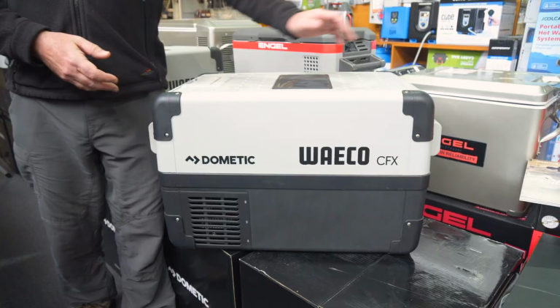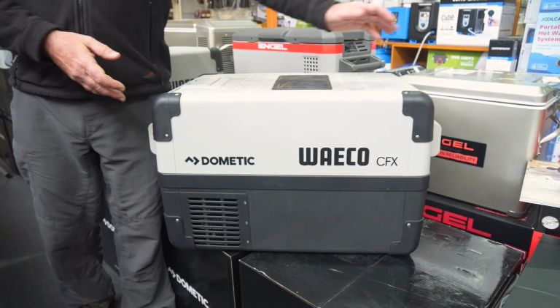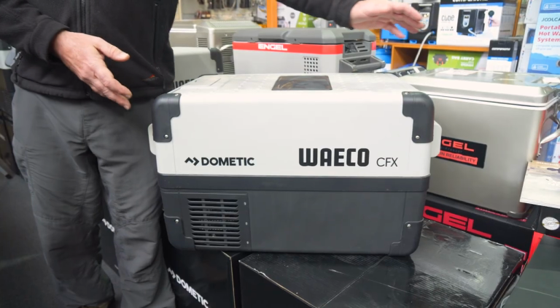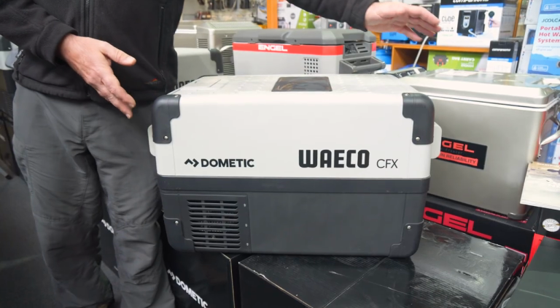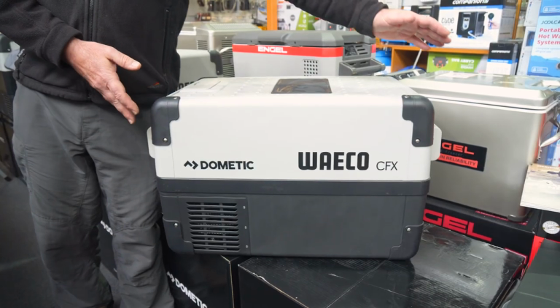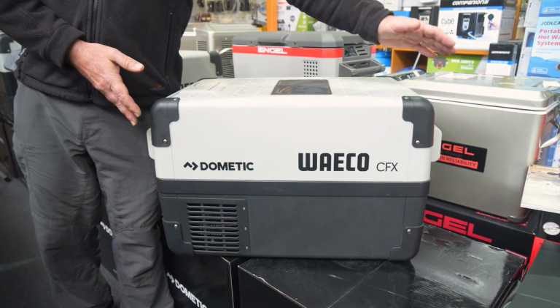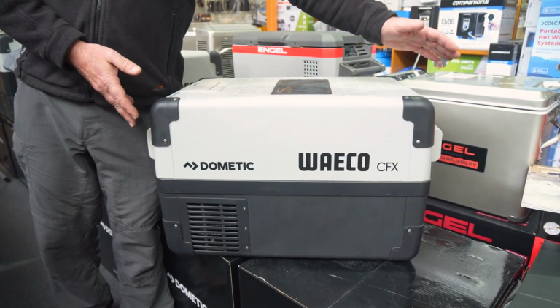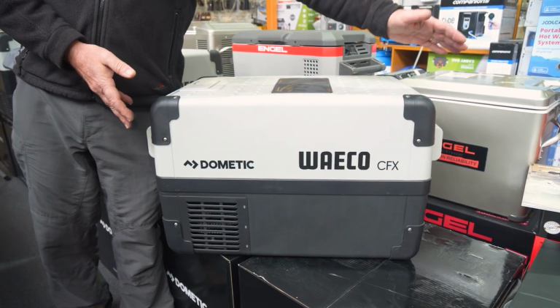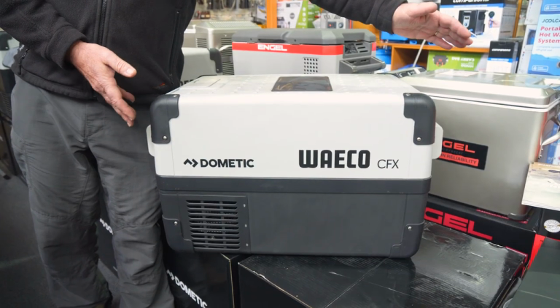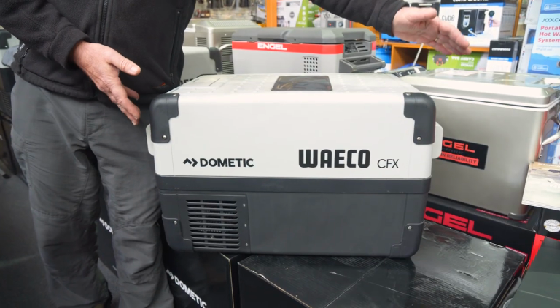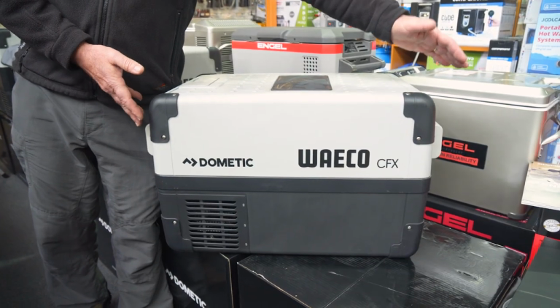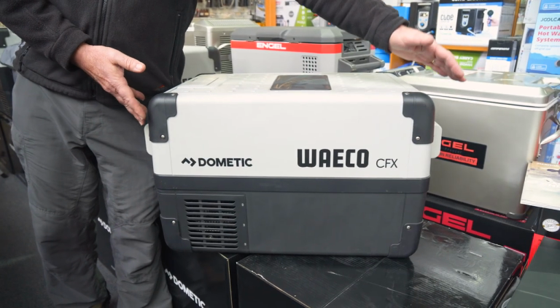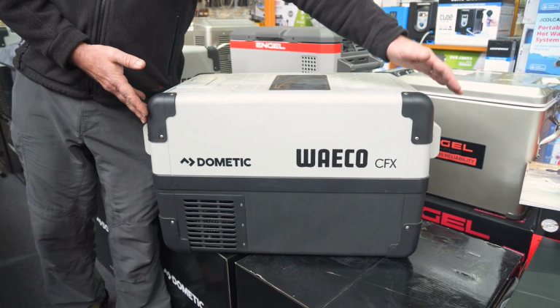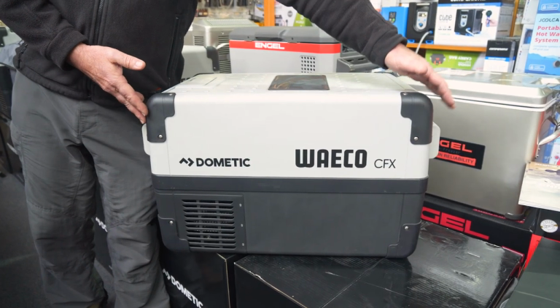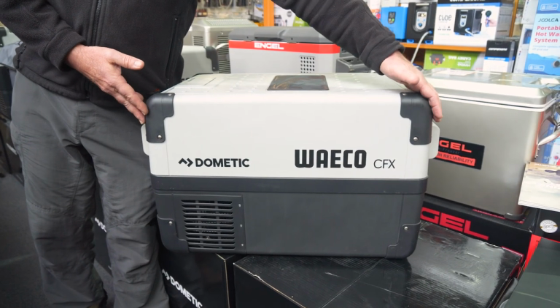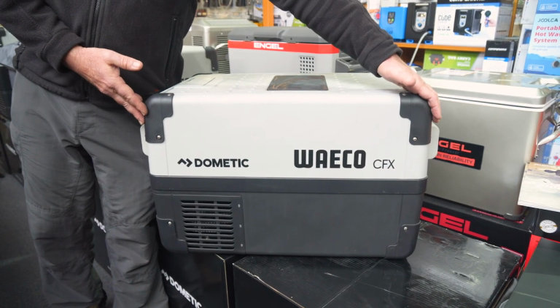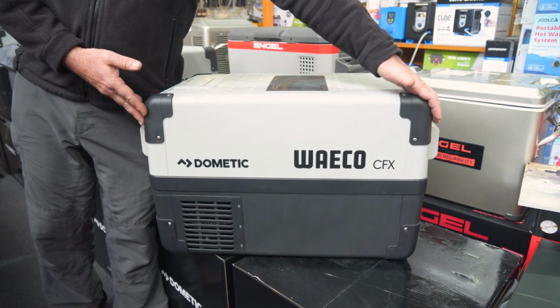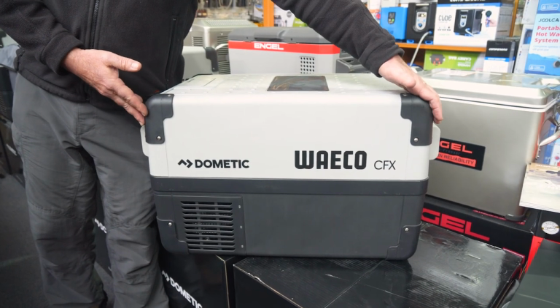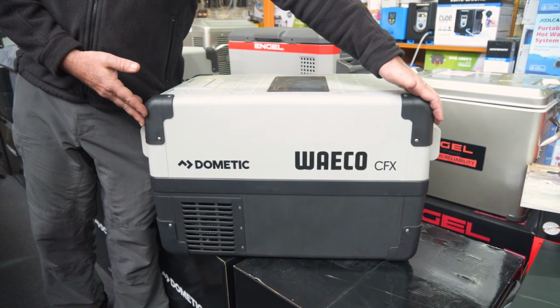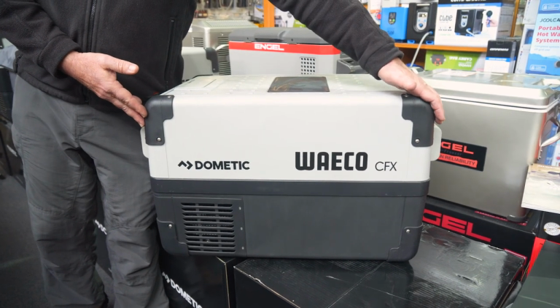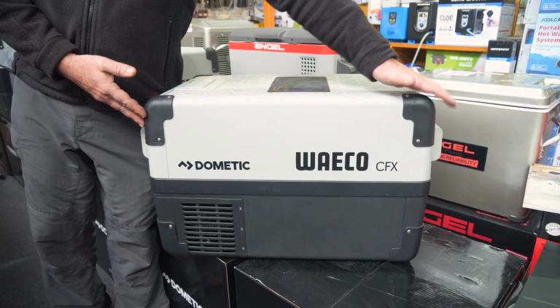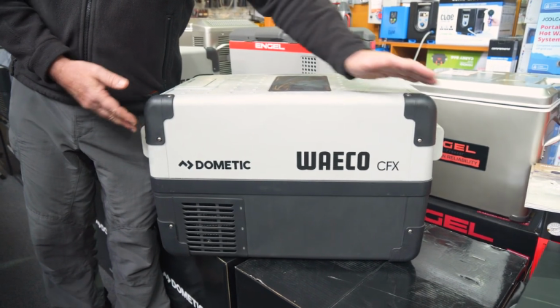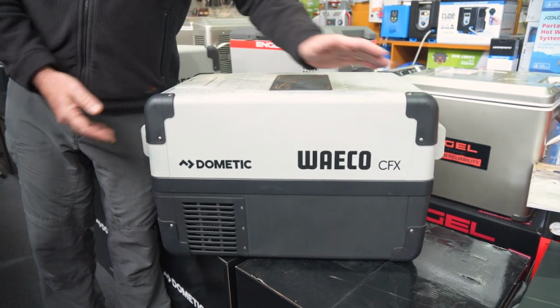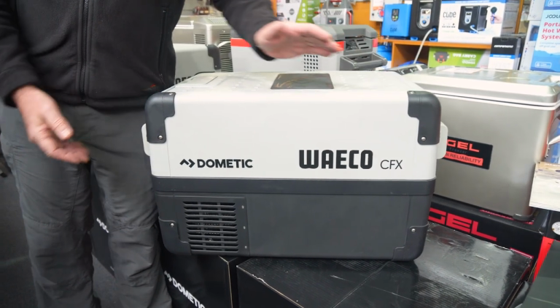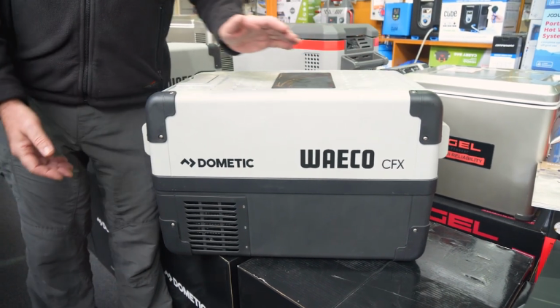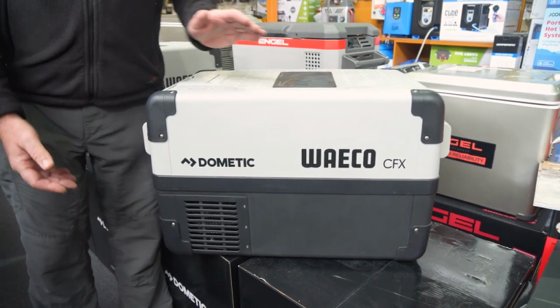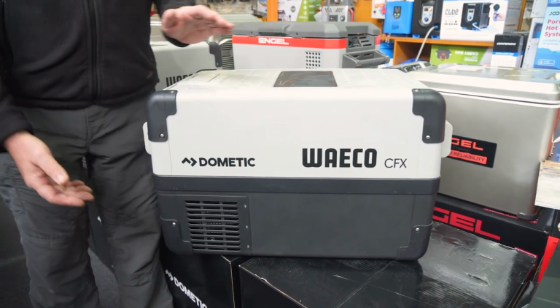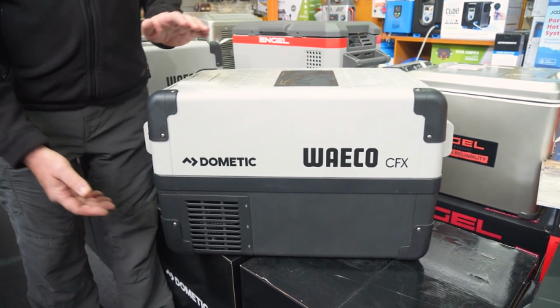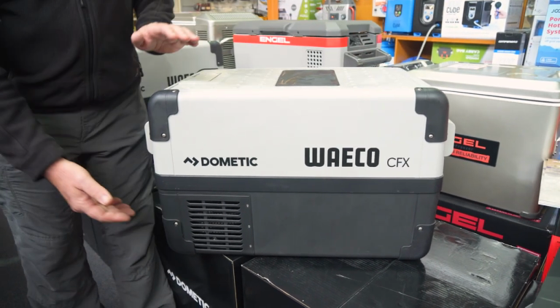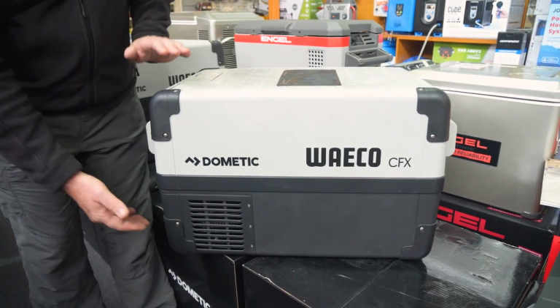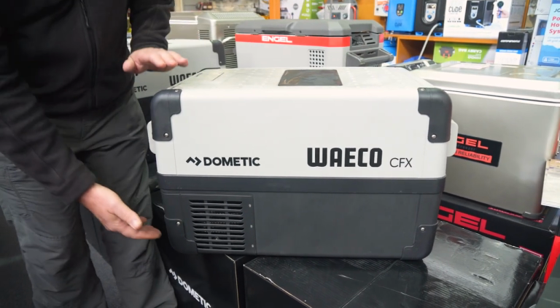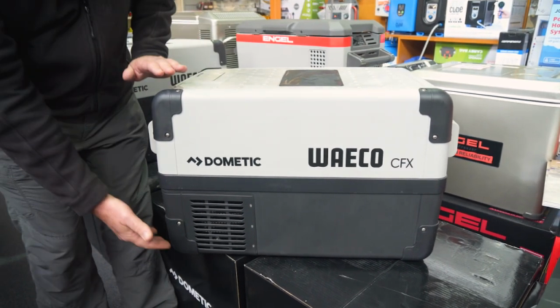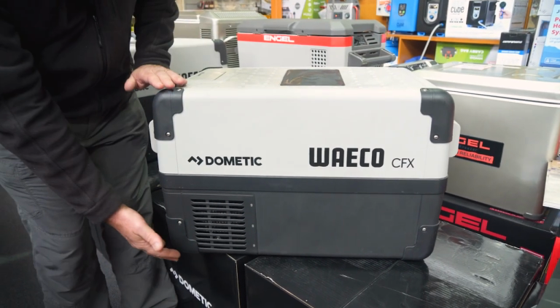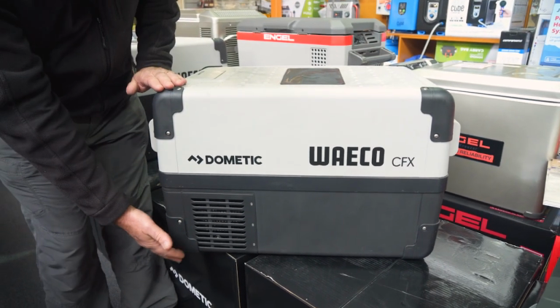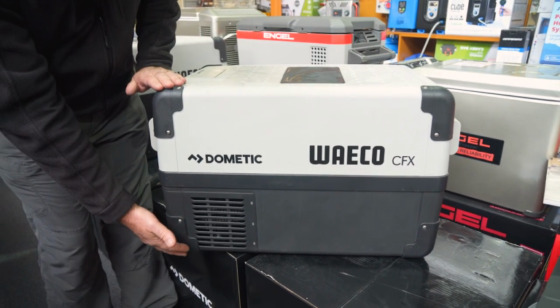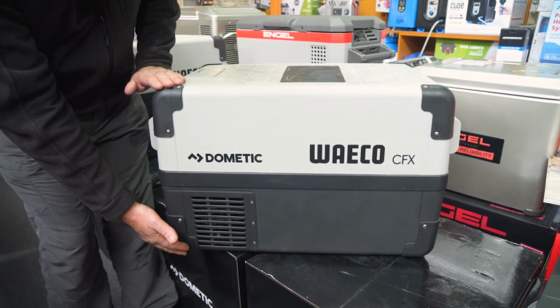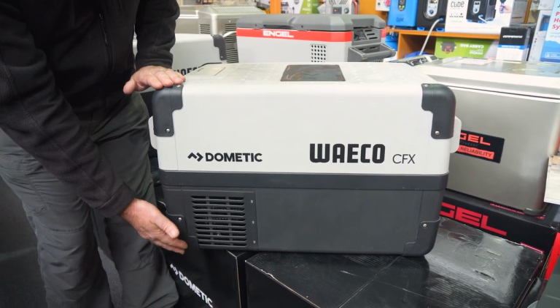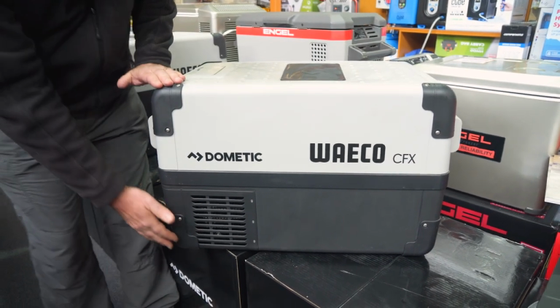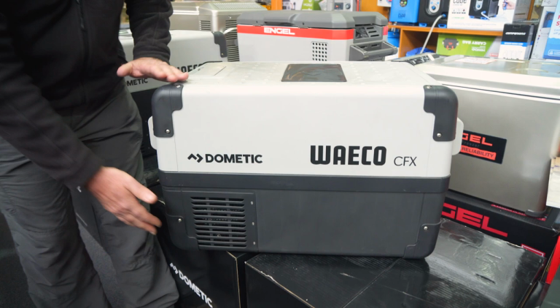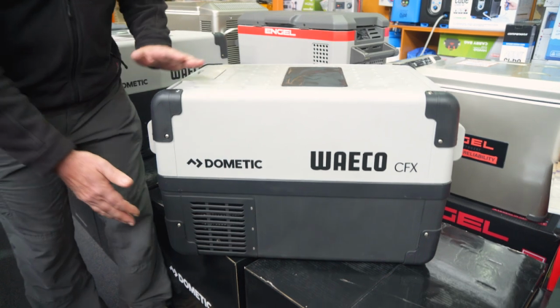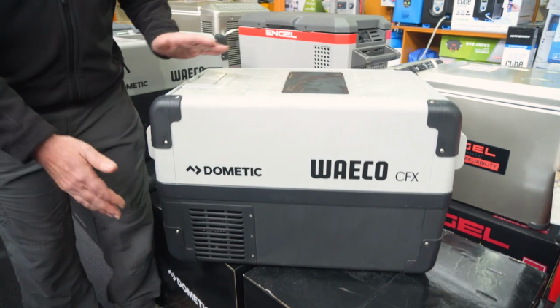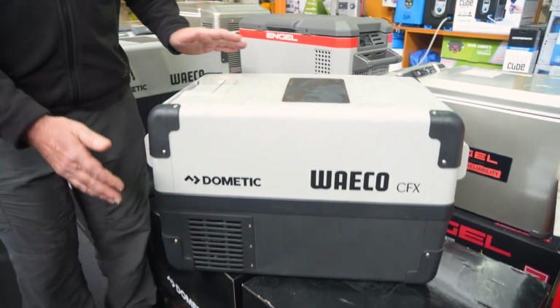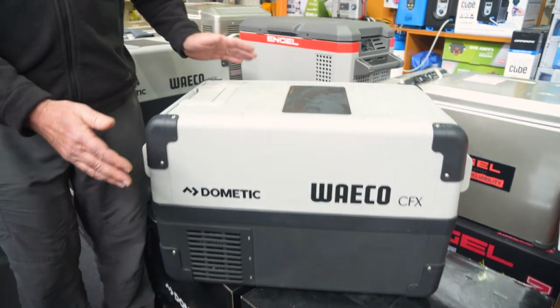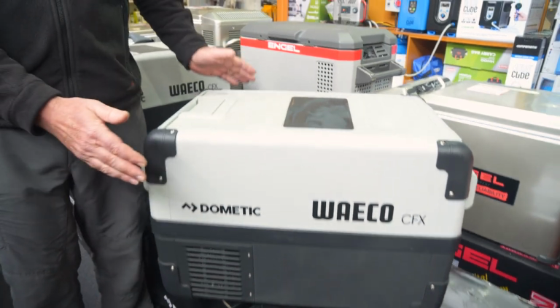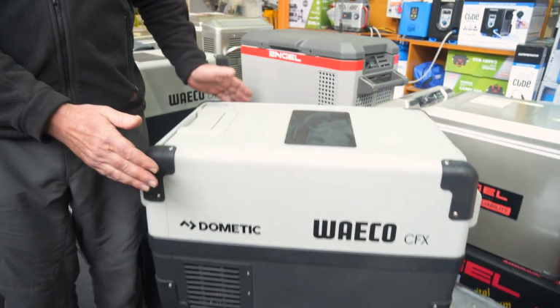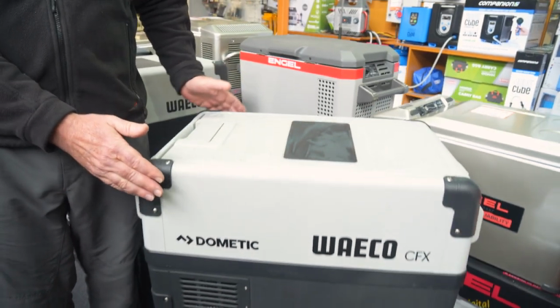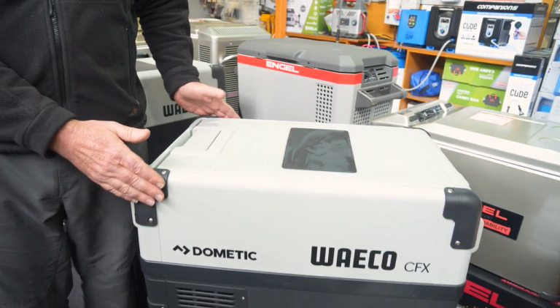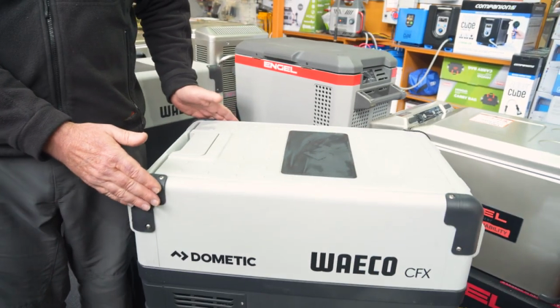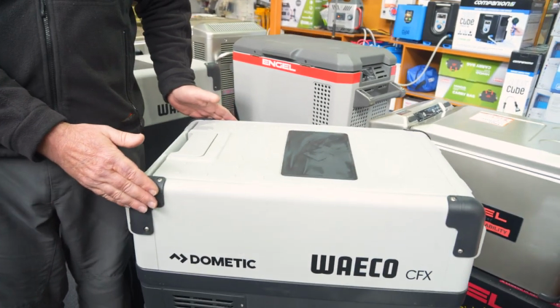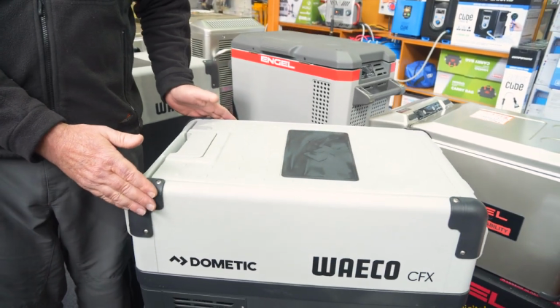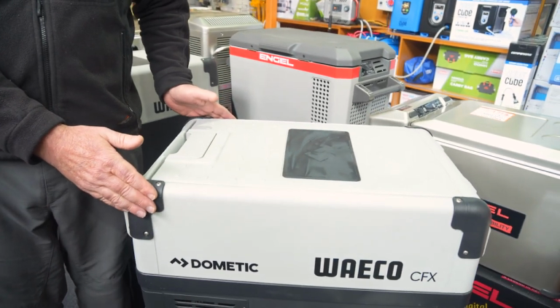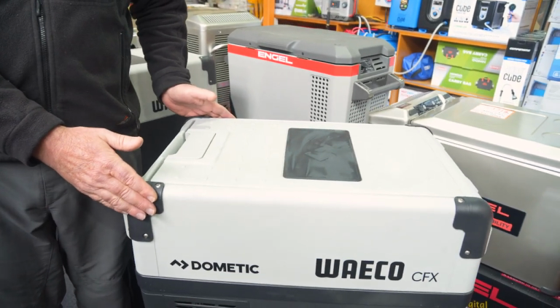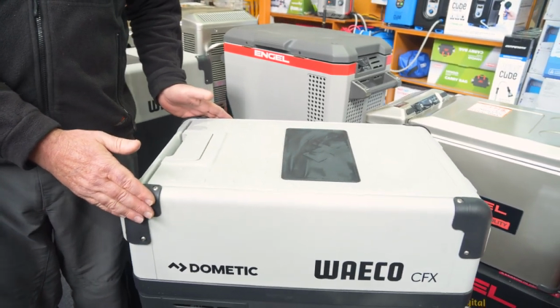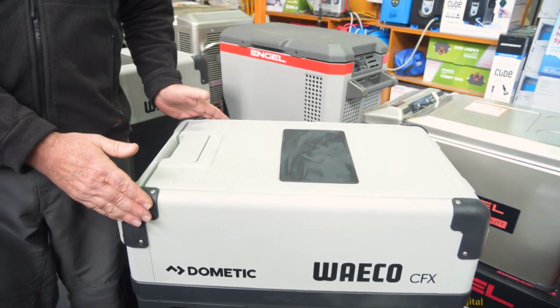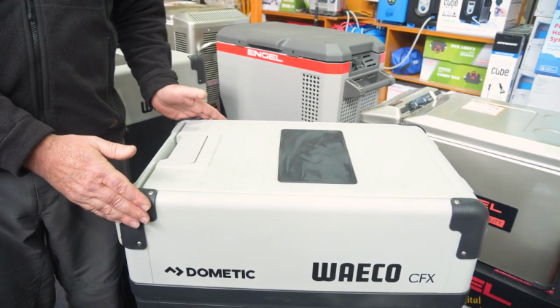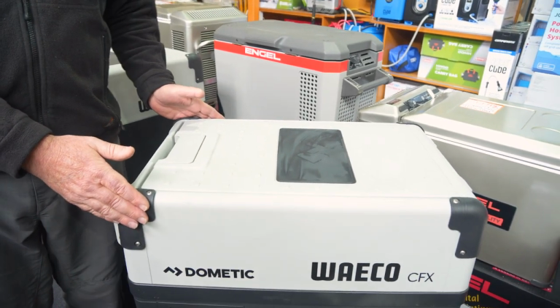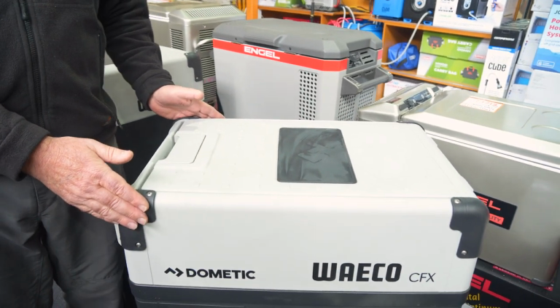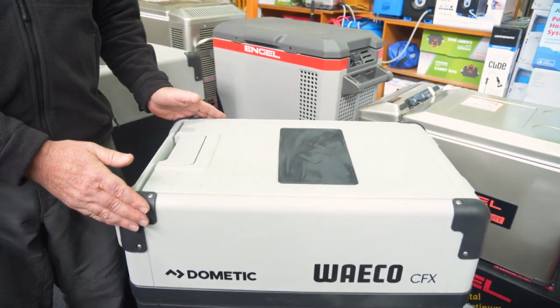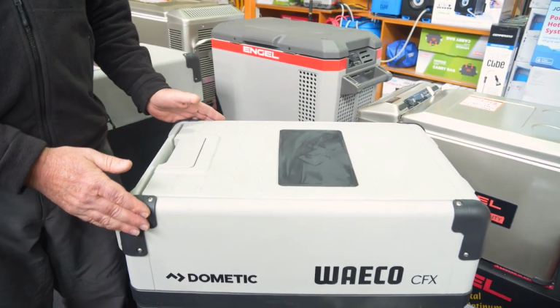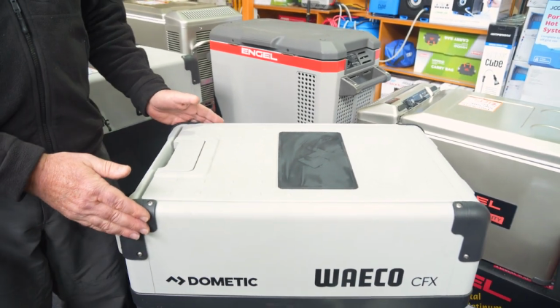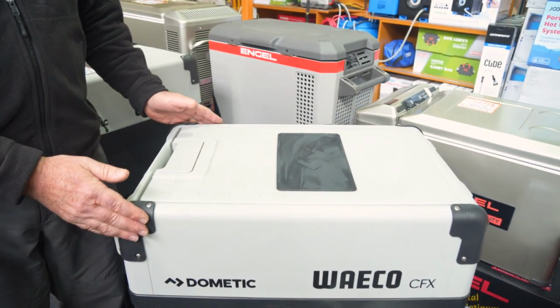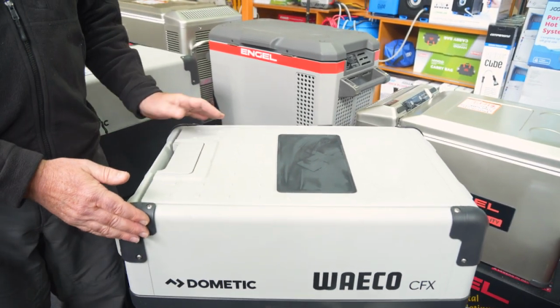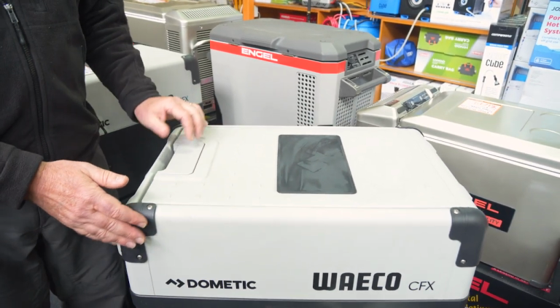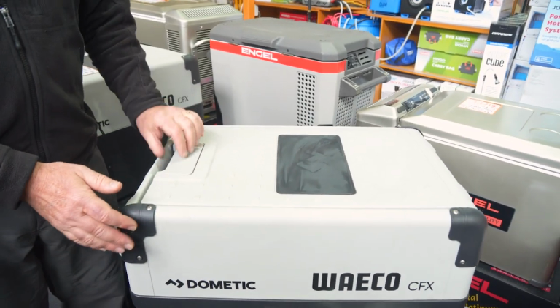The length of this fridge is 69 centimetres long, it has a height of 41 centimetres, and it's got a width of approximately 39 centimetres wide.